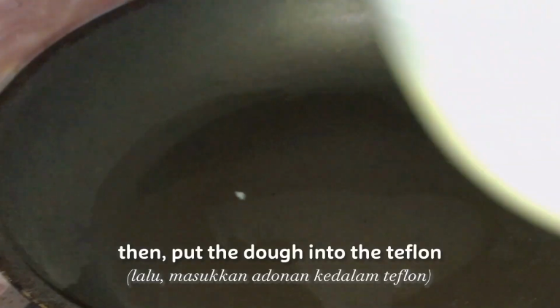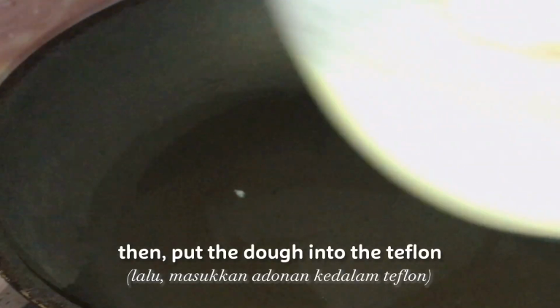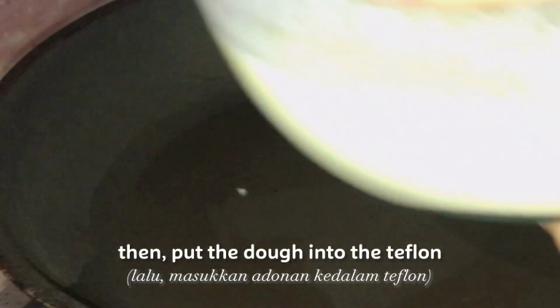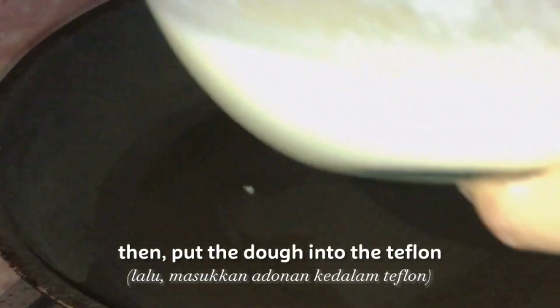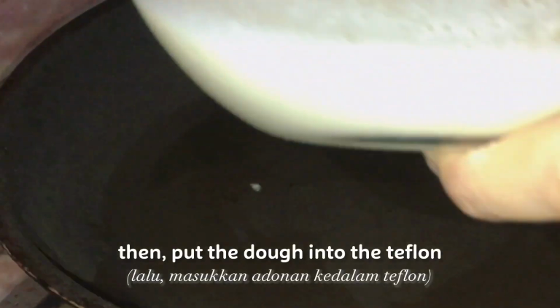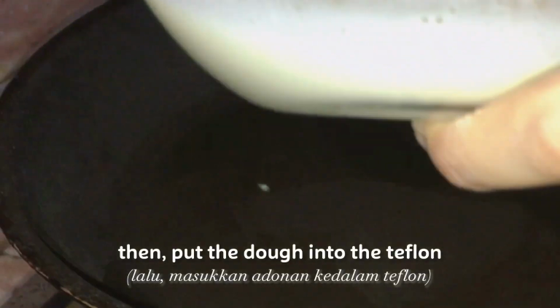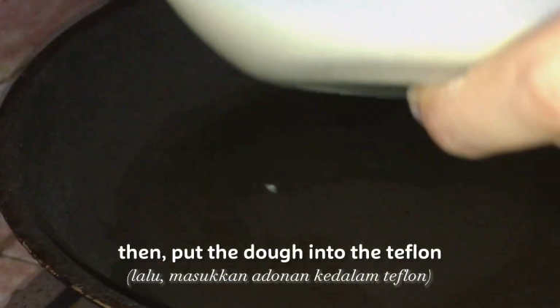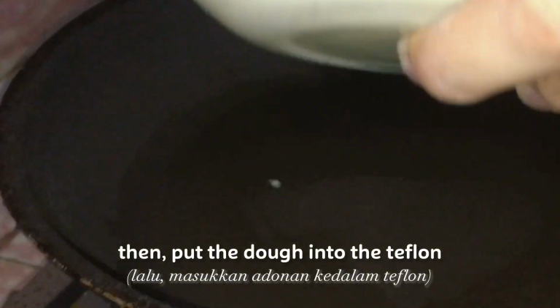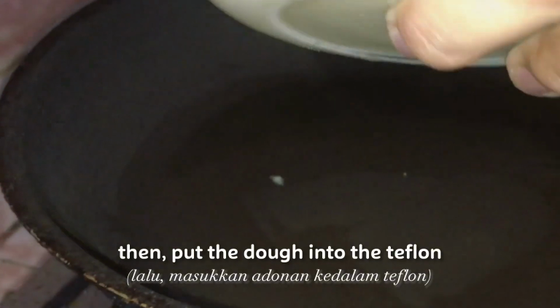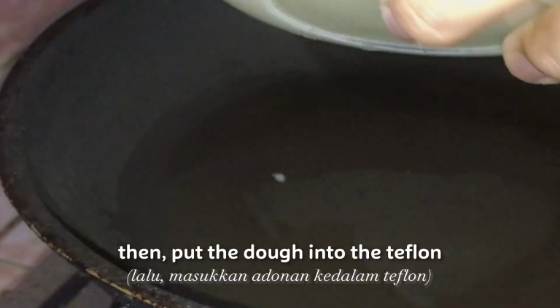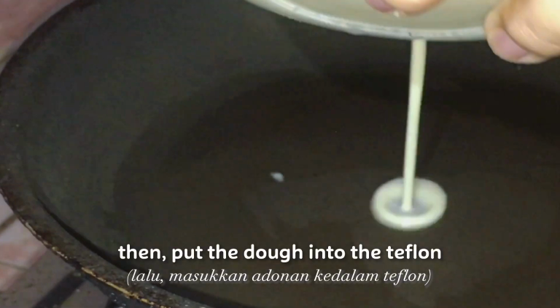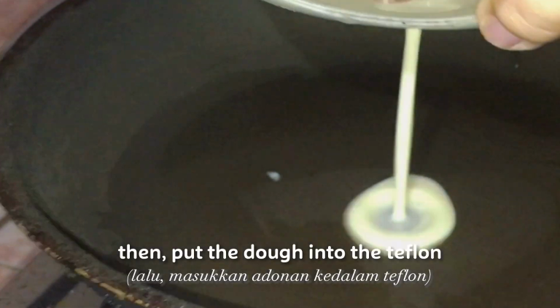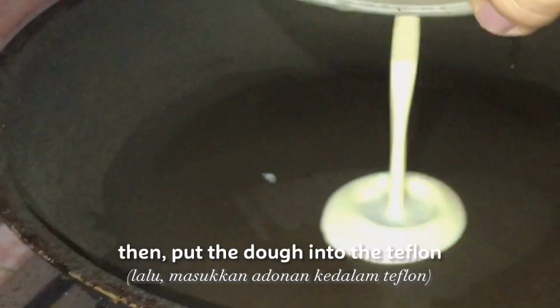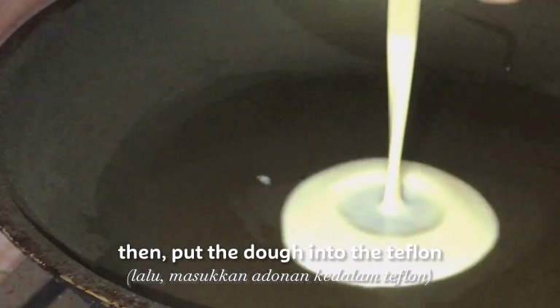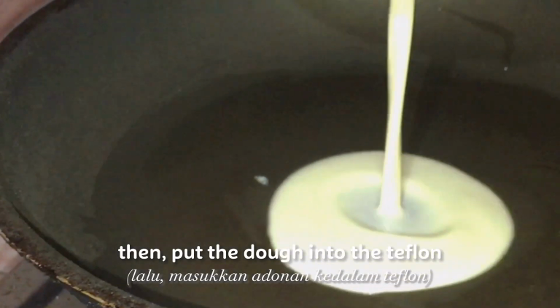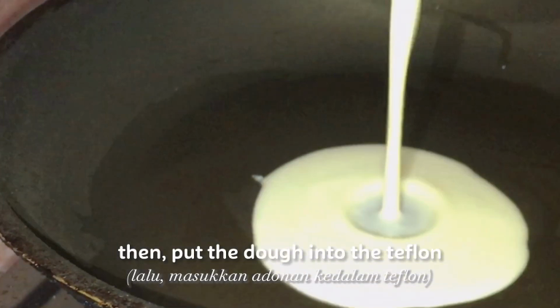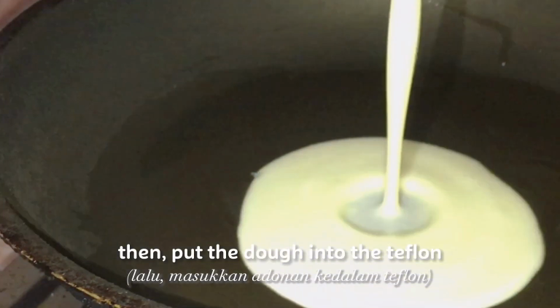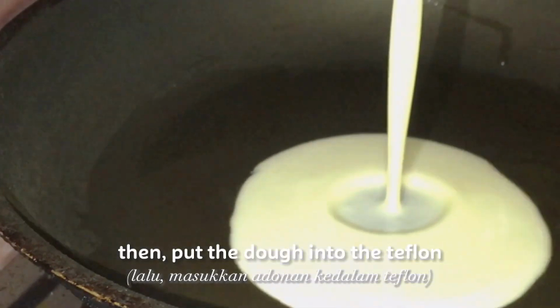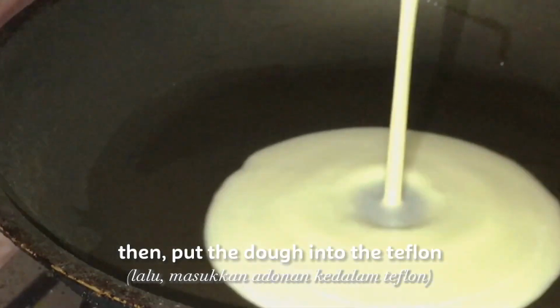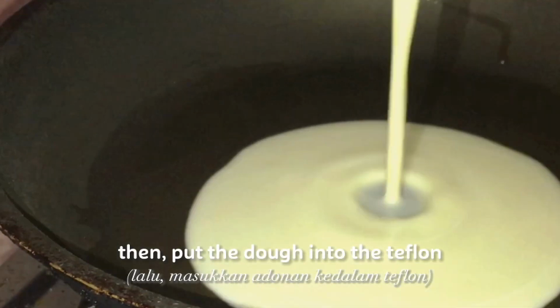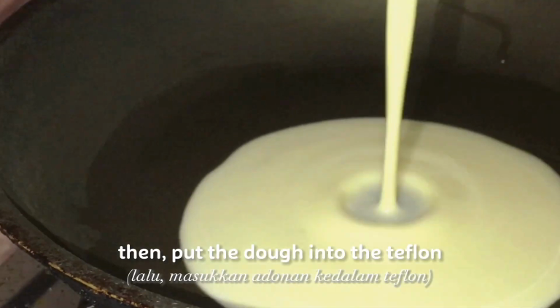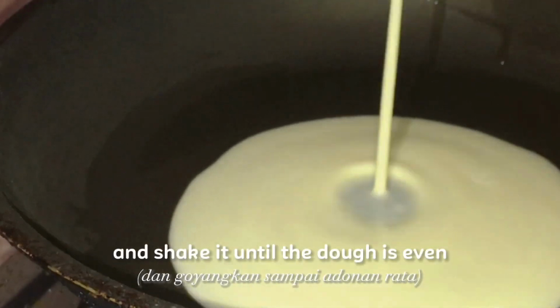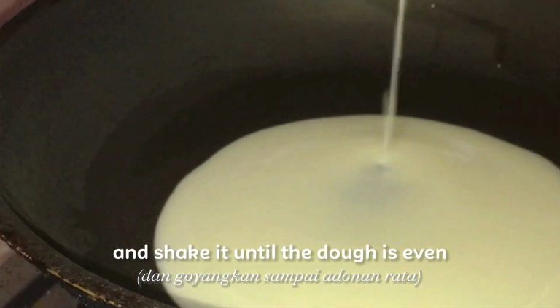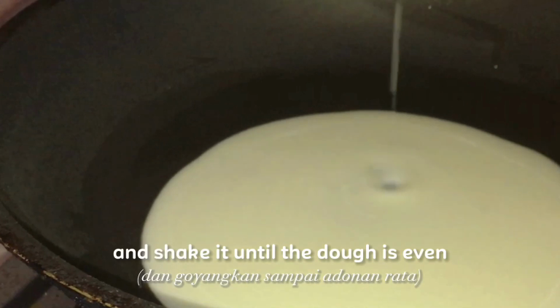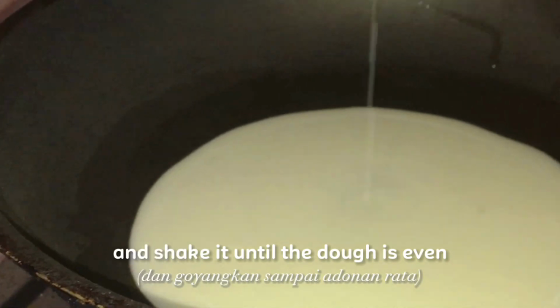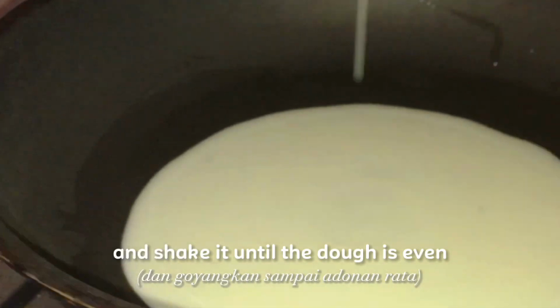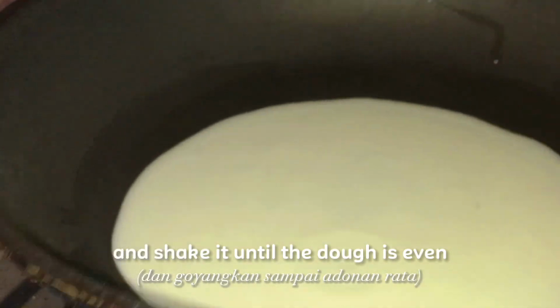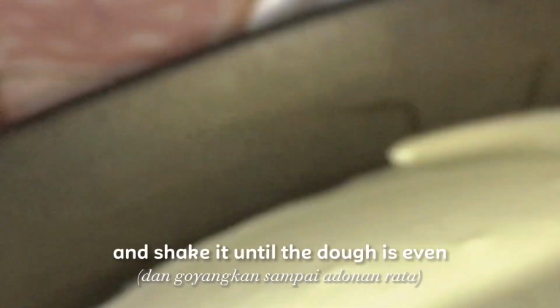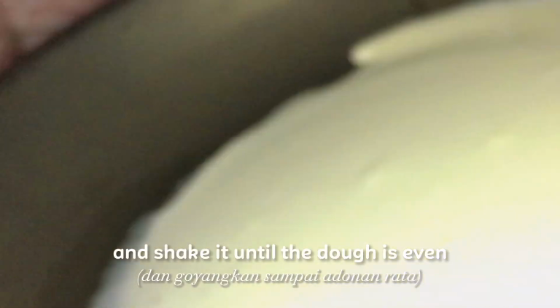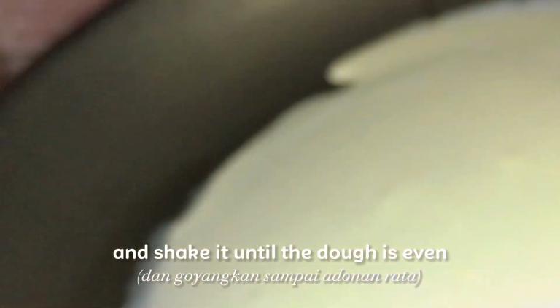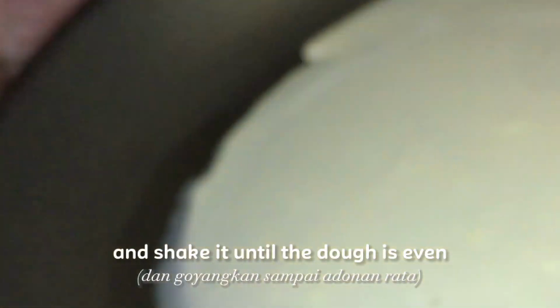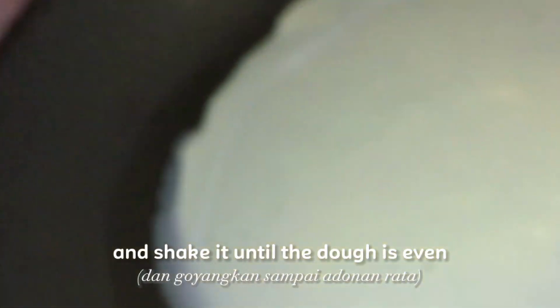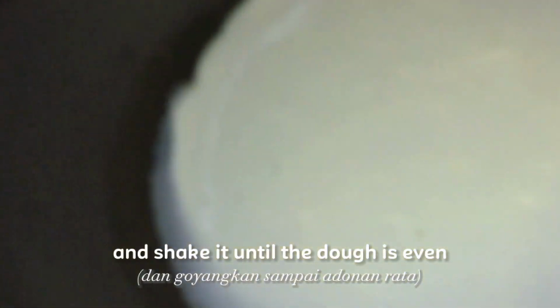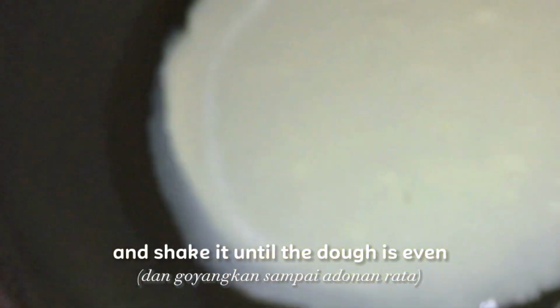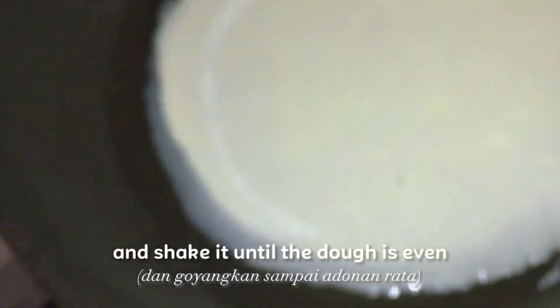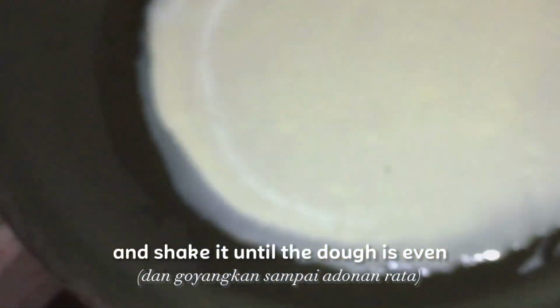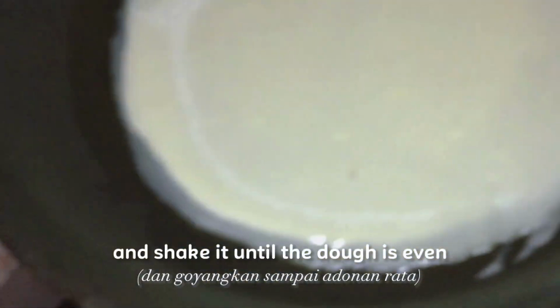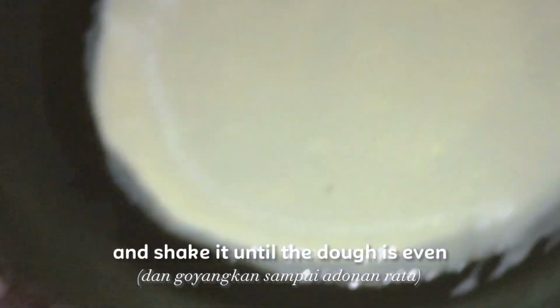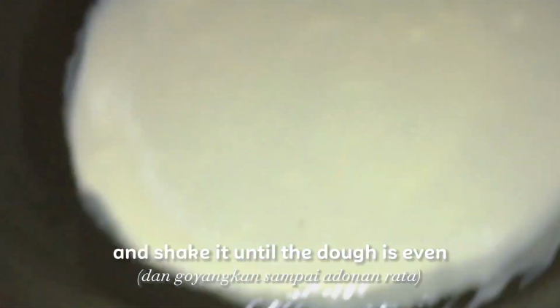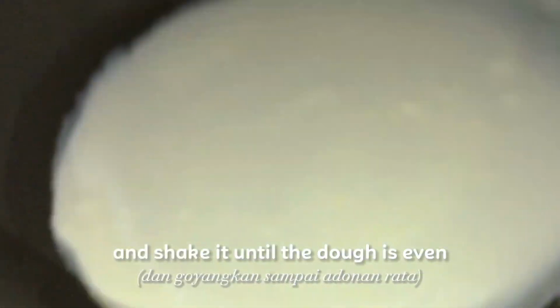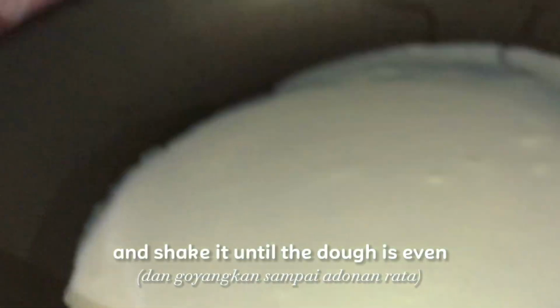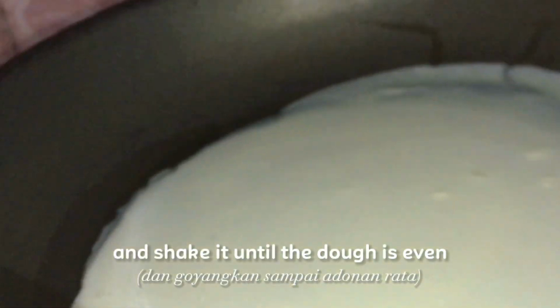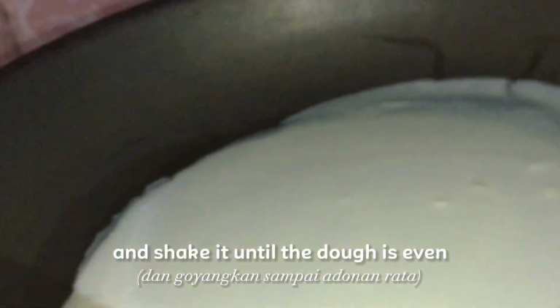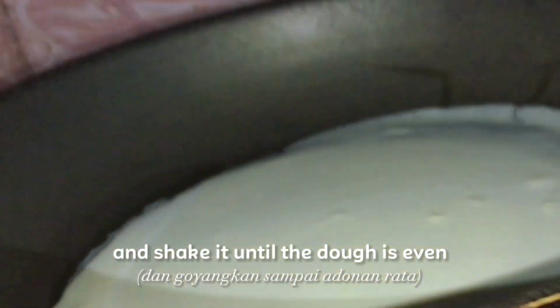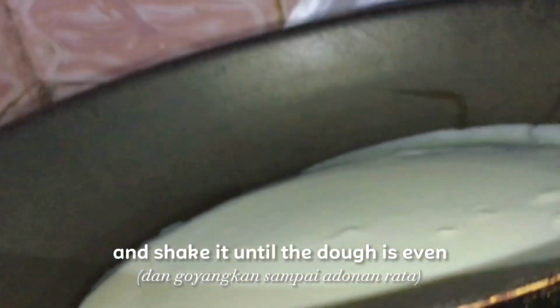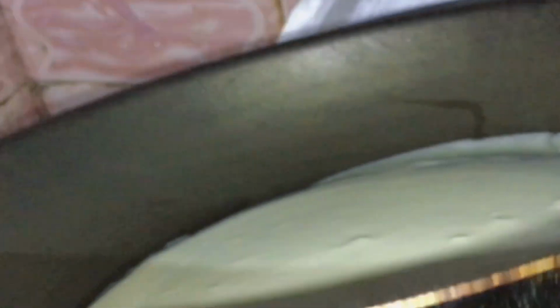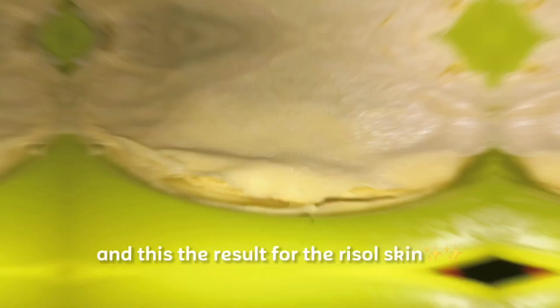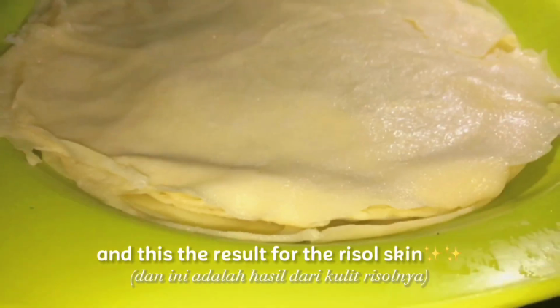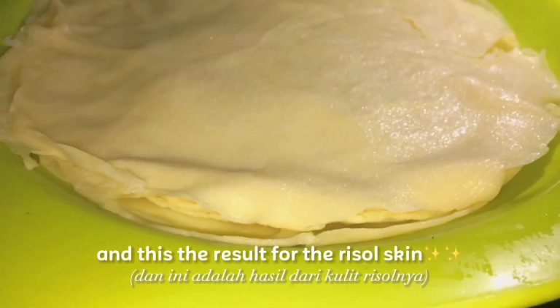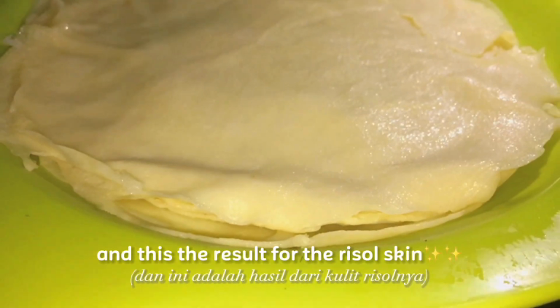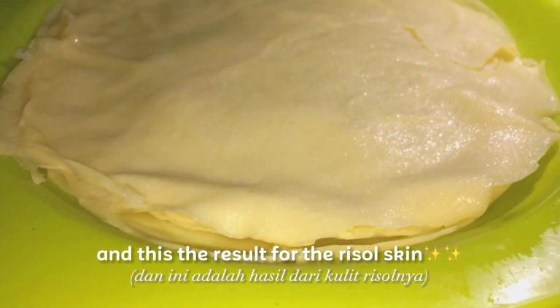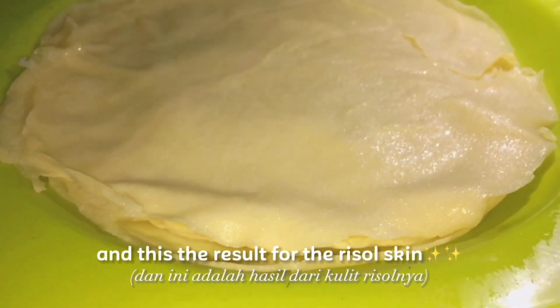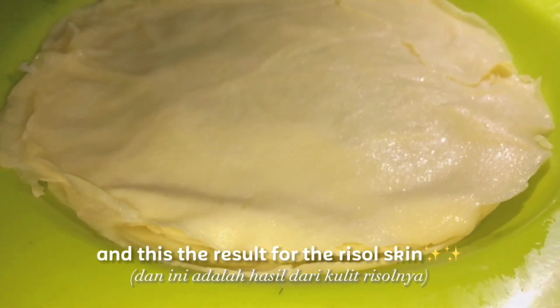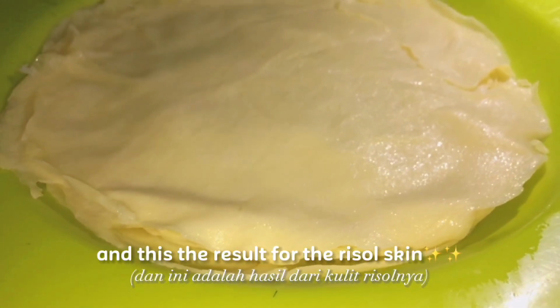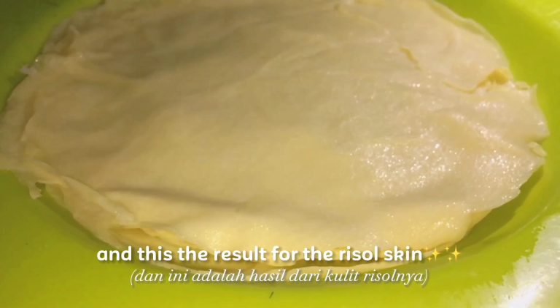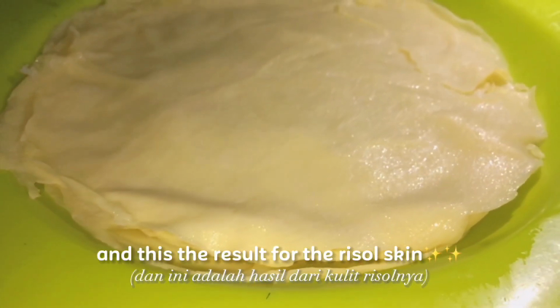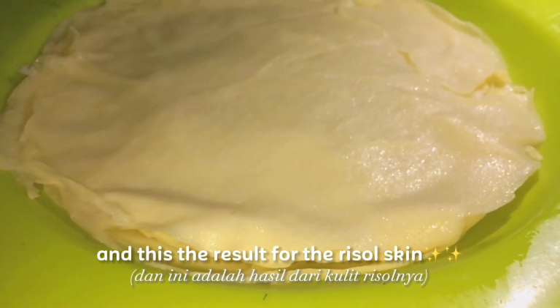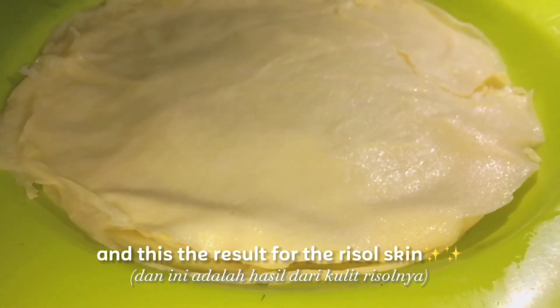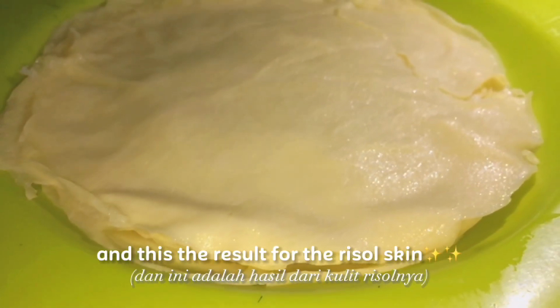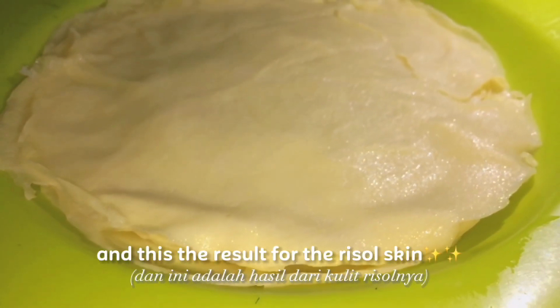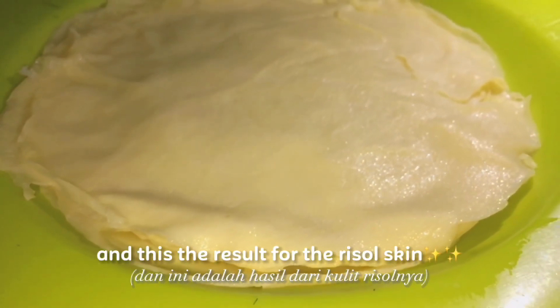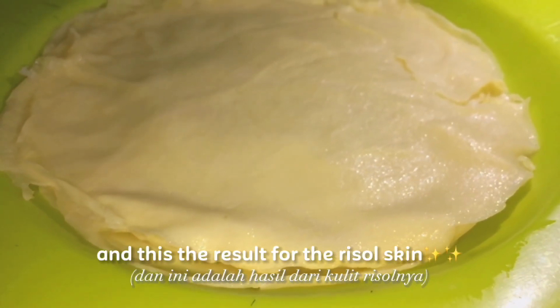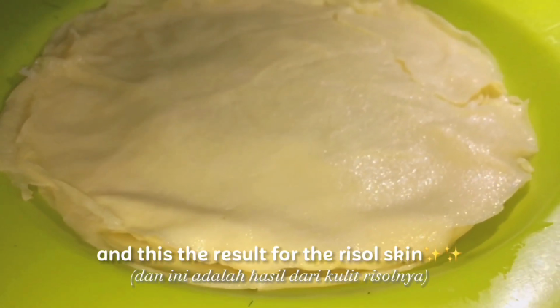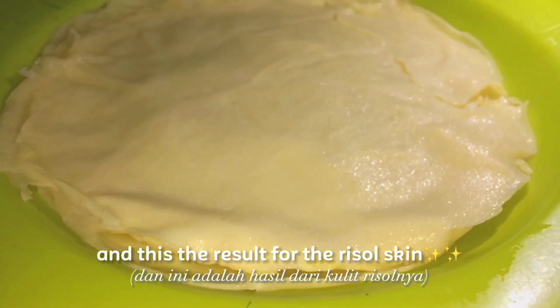To make the risol skin, we apply a little oil on the teflon. Then, put the dough into the teflon and shake it until the dough is even. And this is the result for the risol skin.